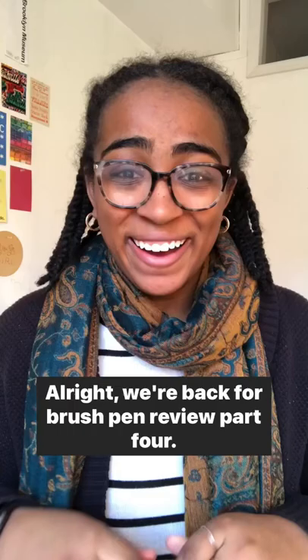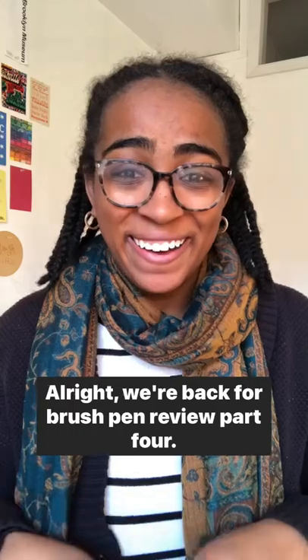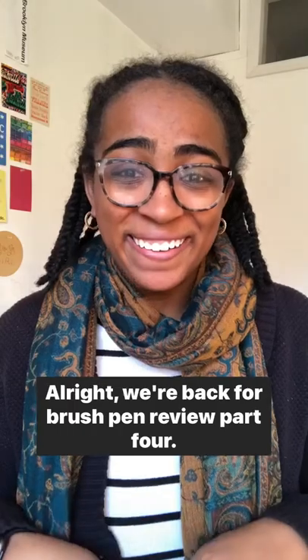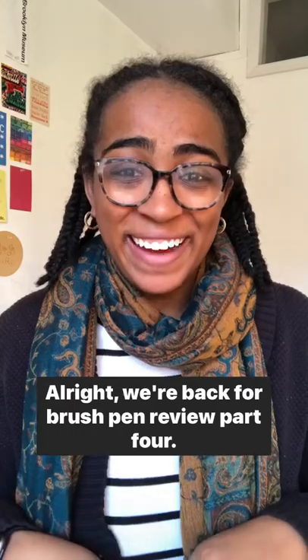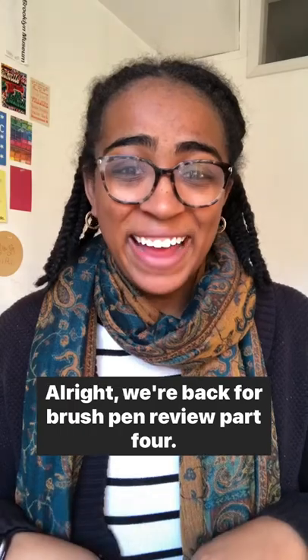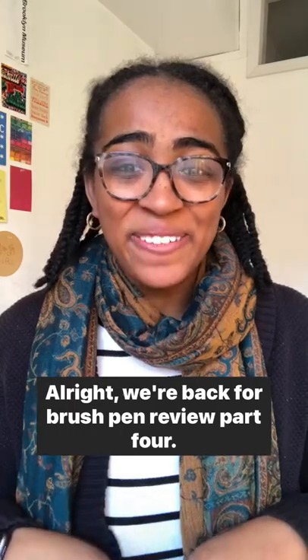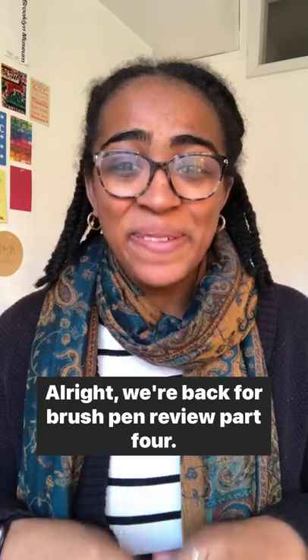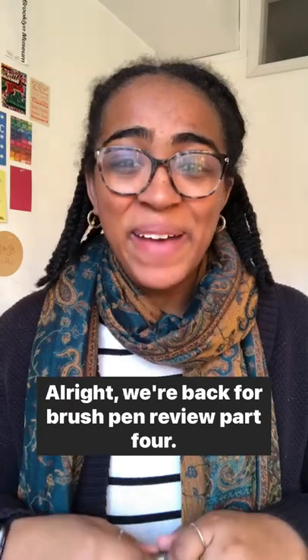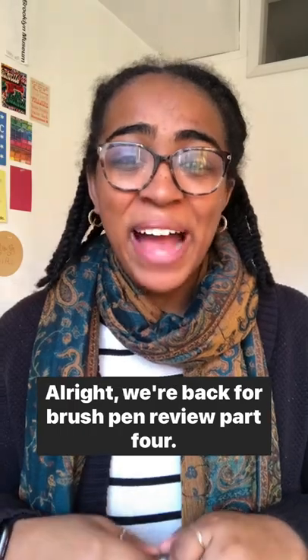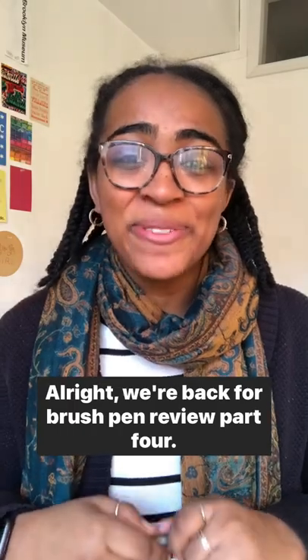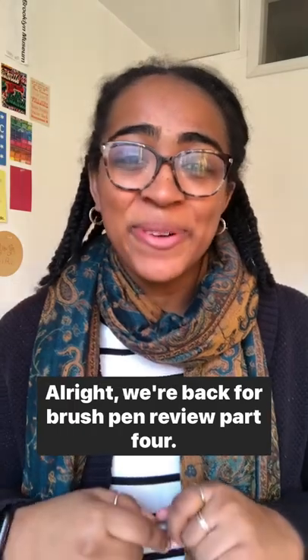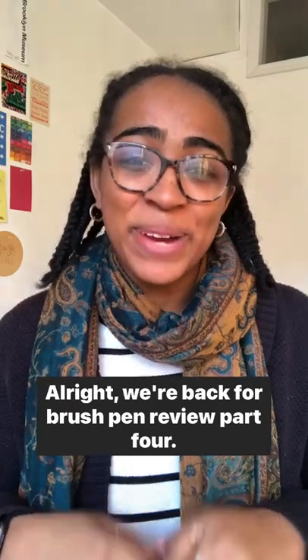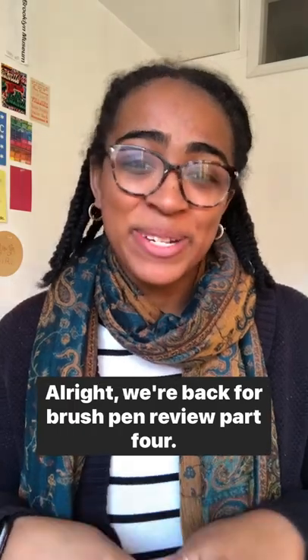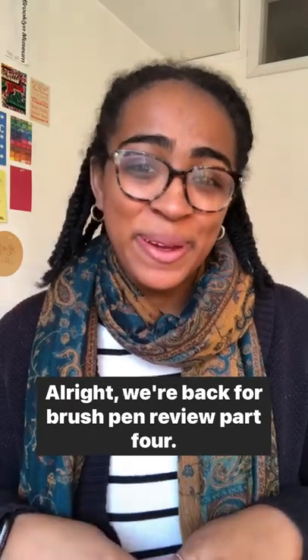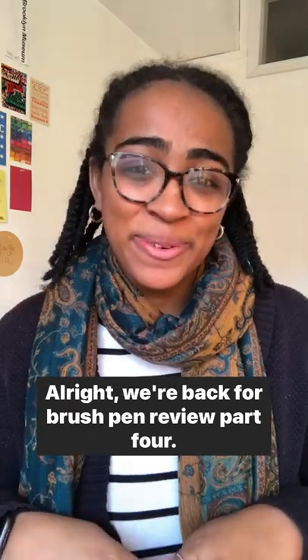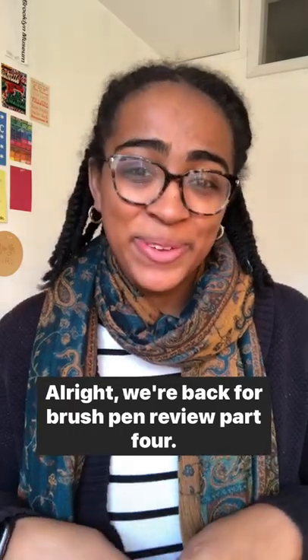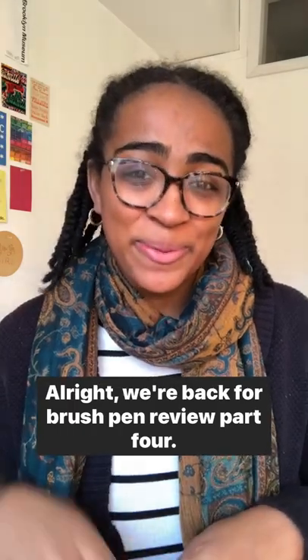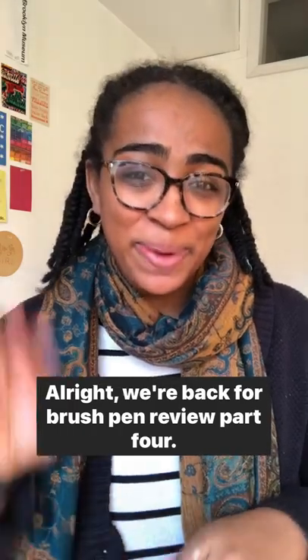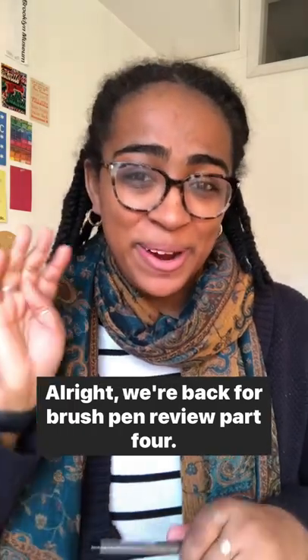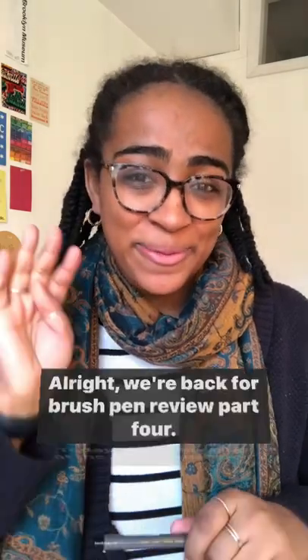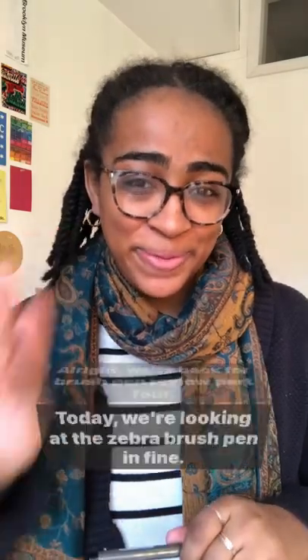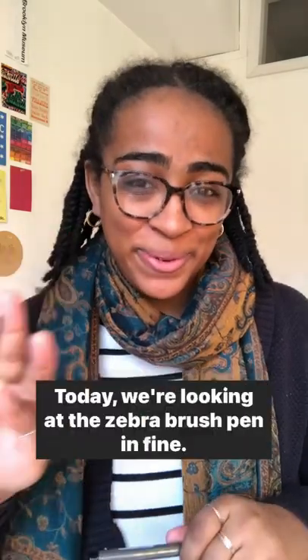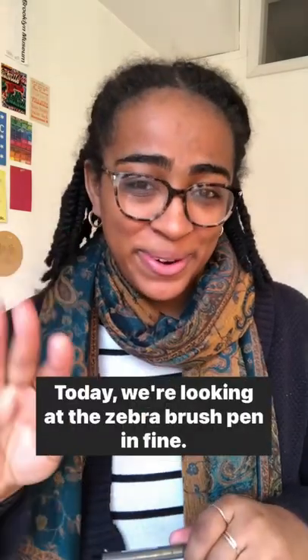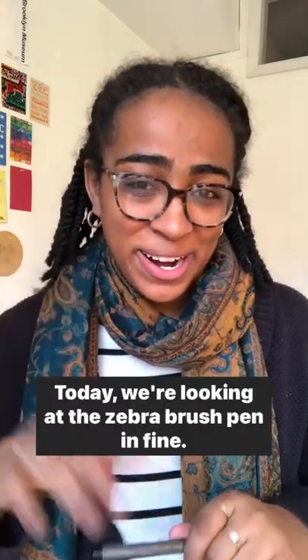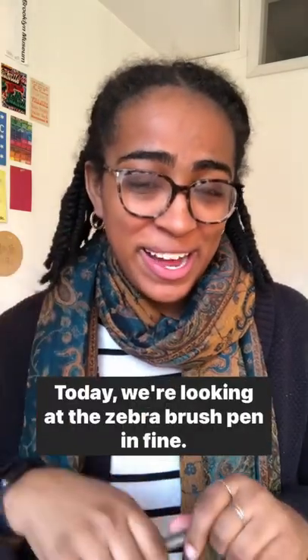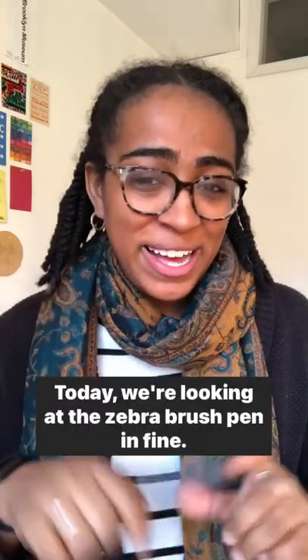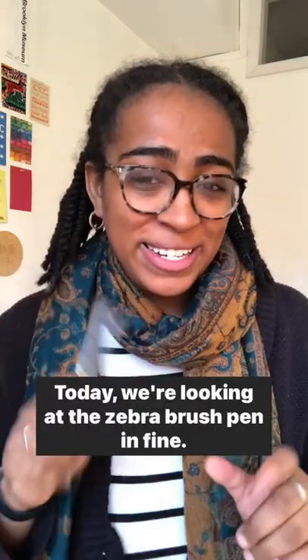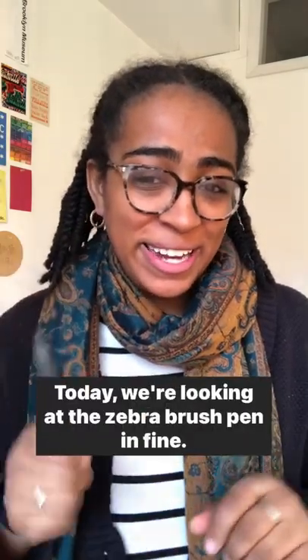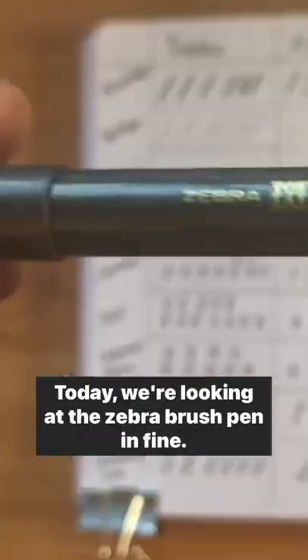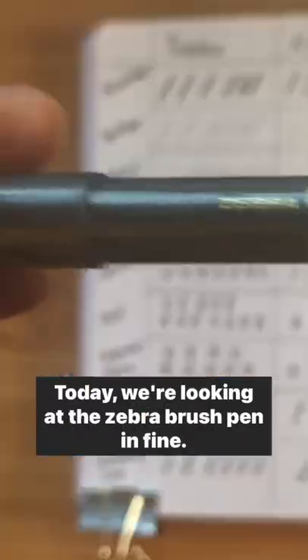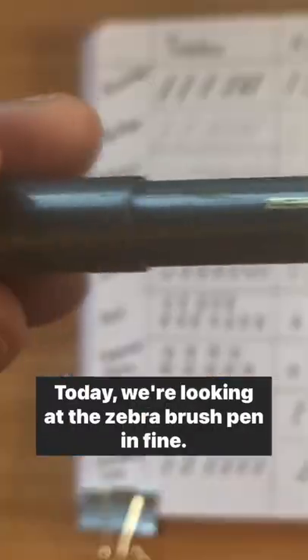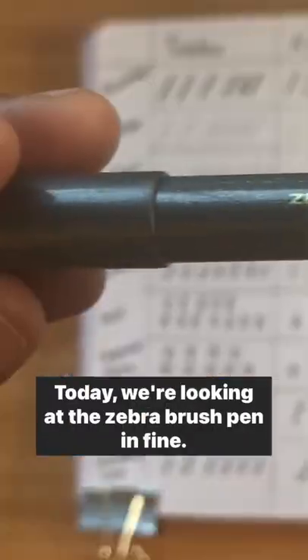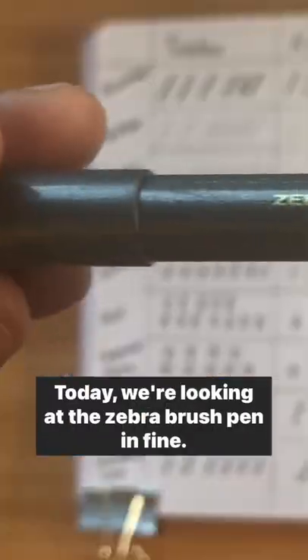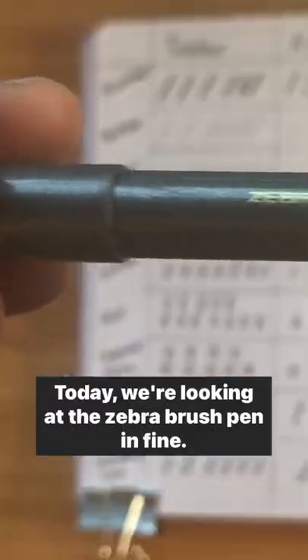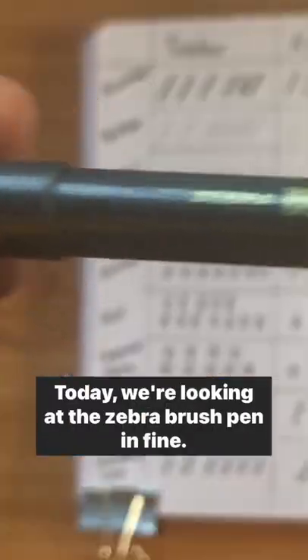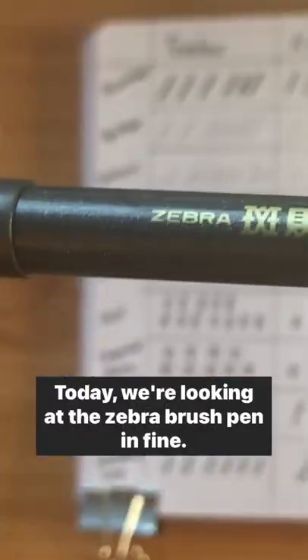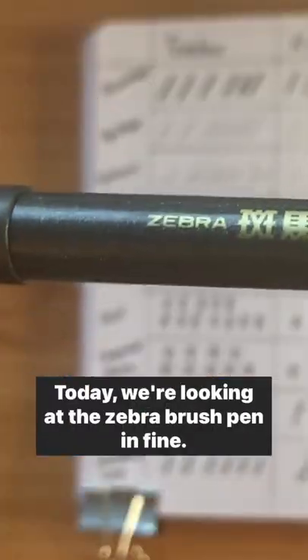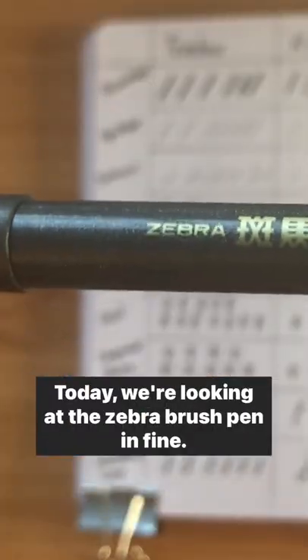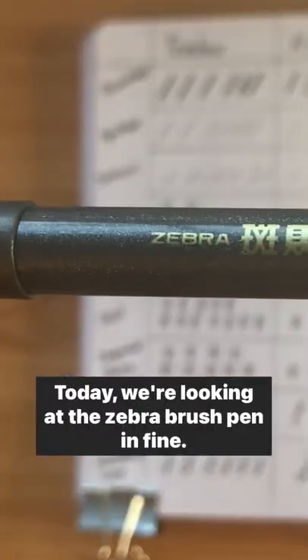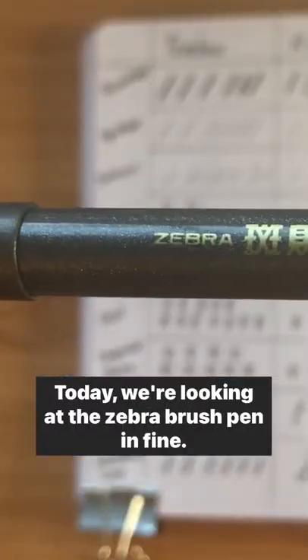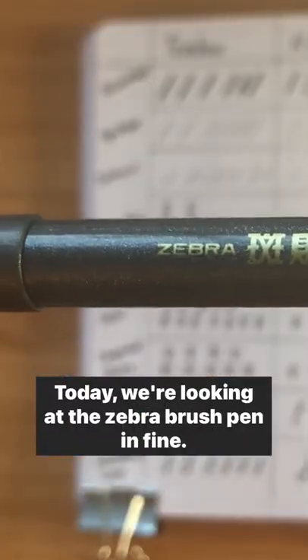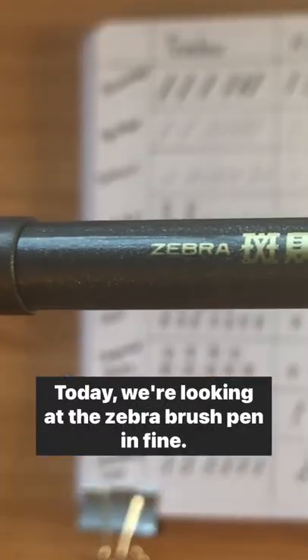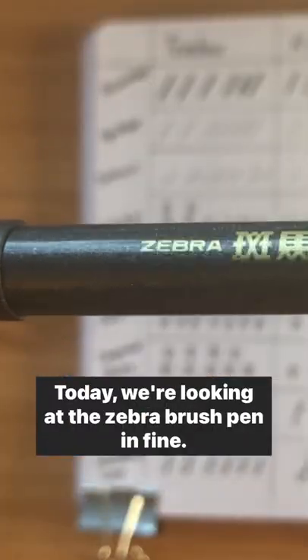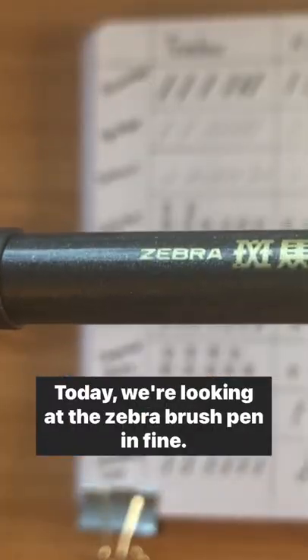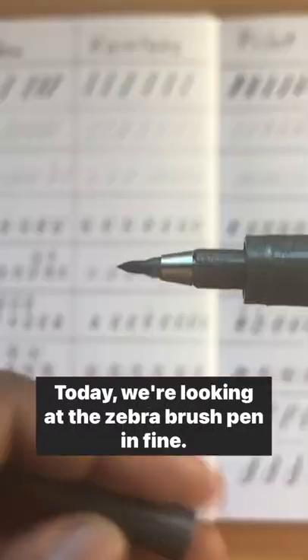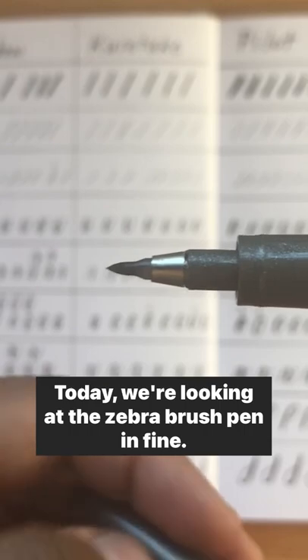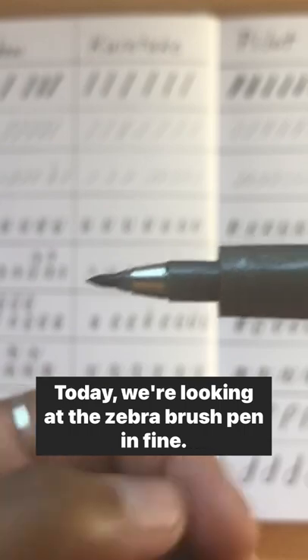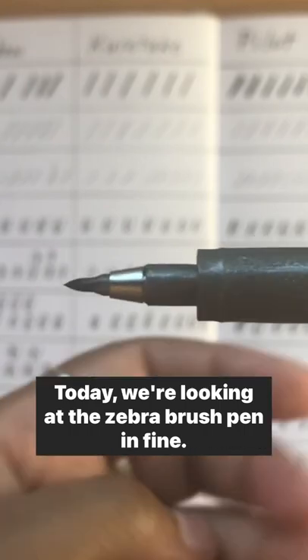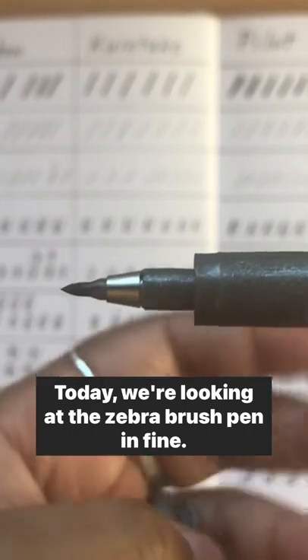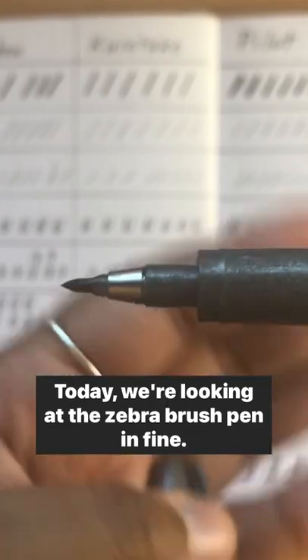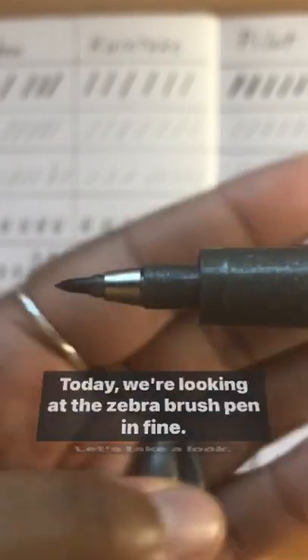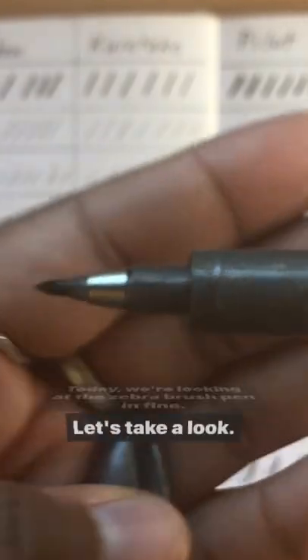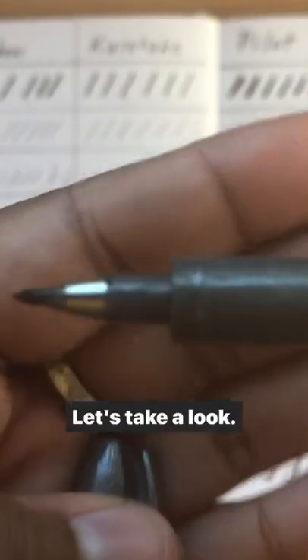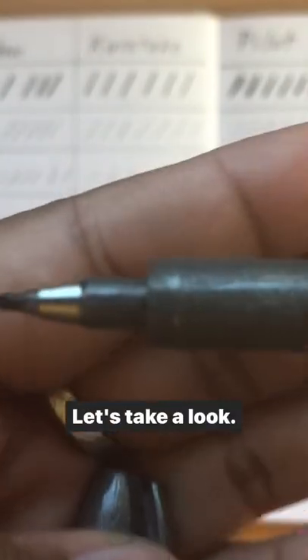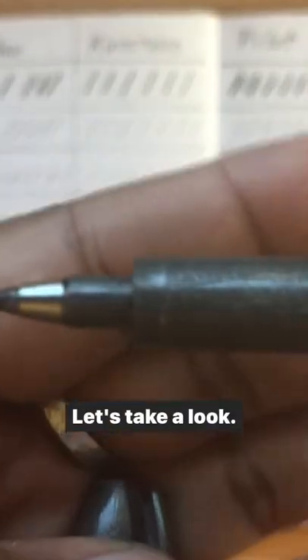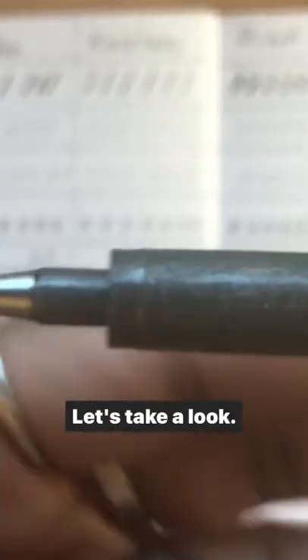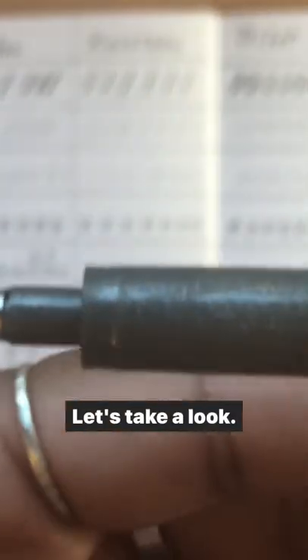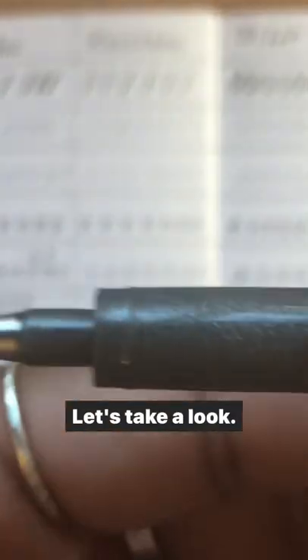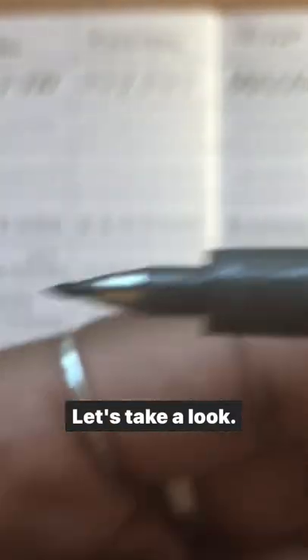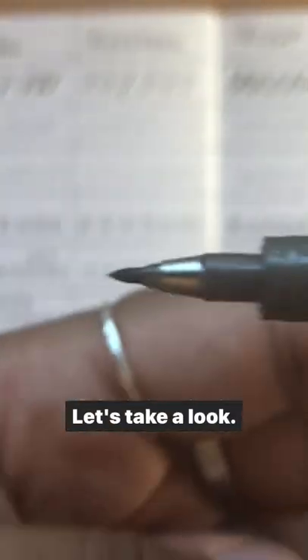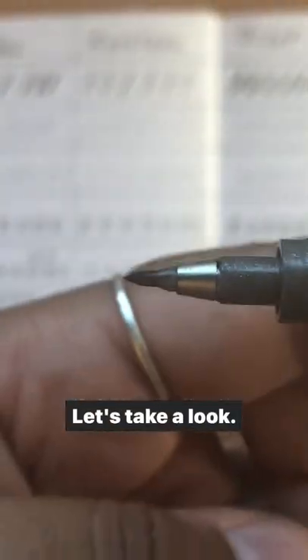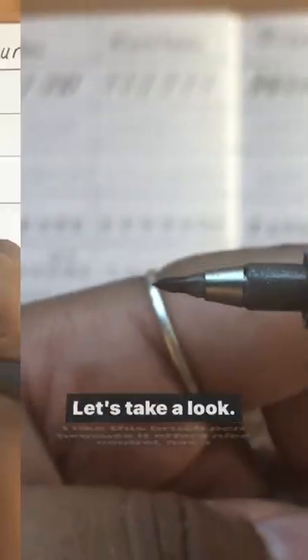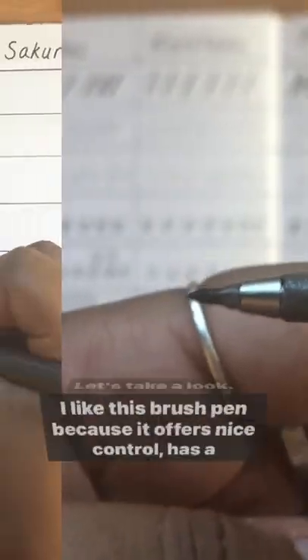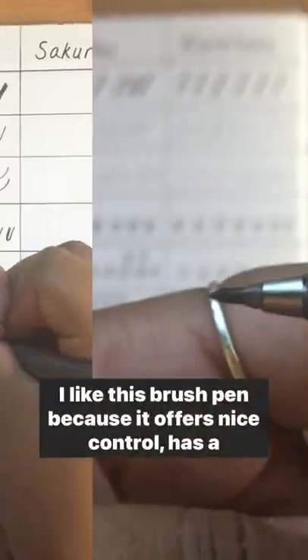All right, we're back for Brush Pen Review Part 4. Today we're looking at the Zebra Brush Pen in Fine. Let's take a look.